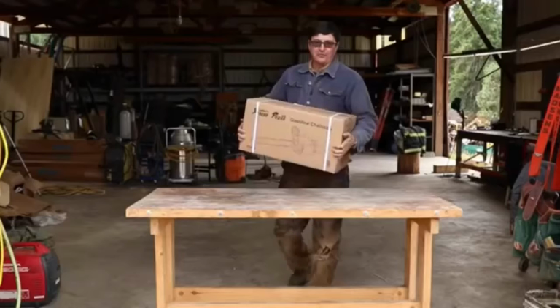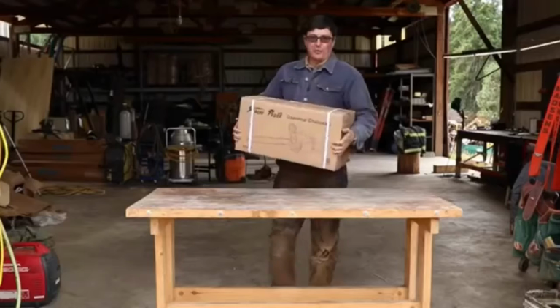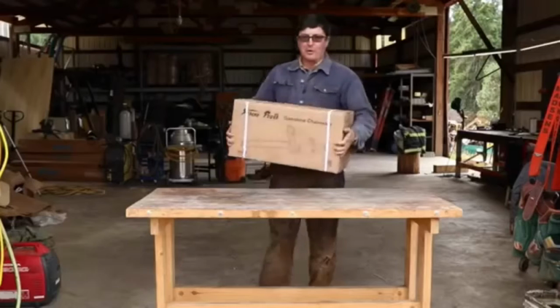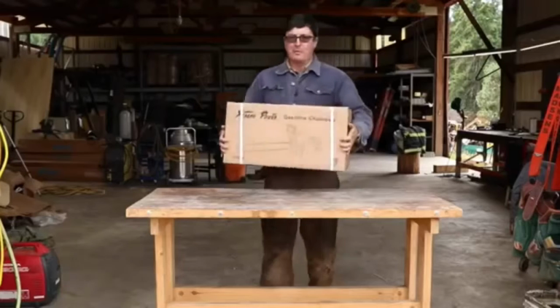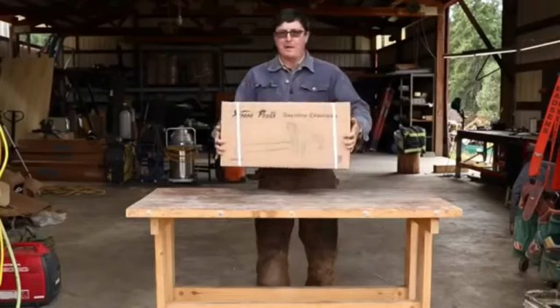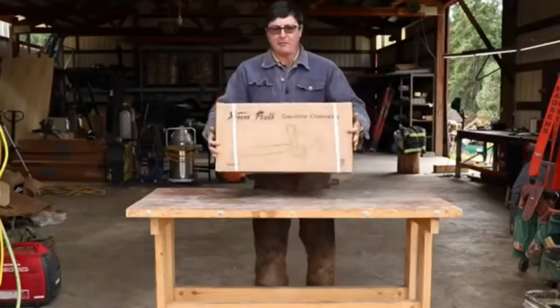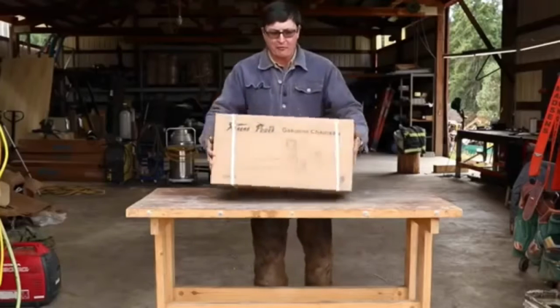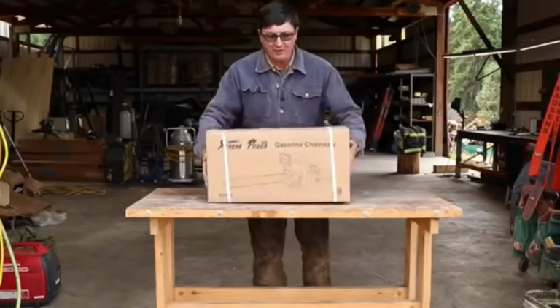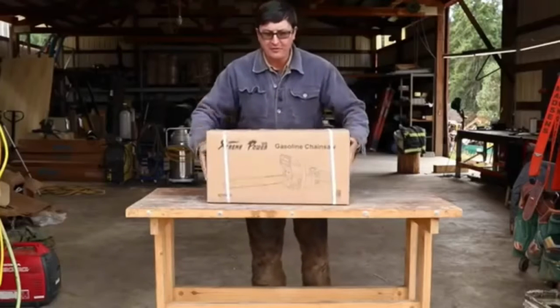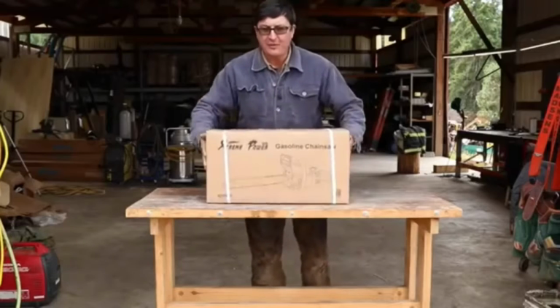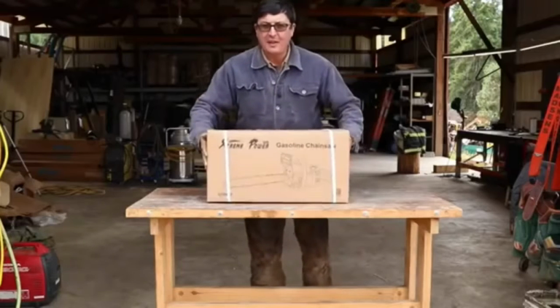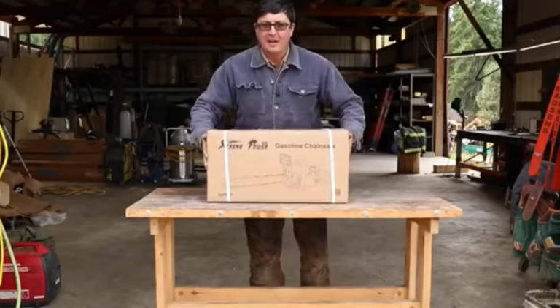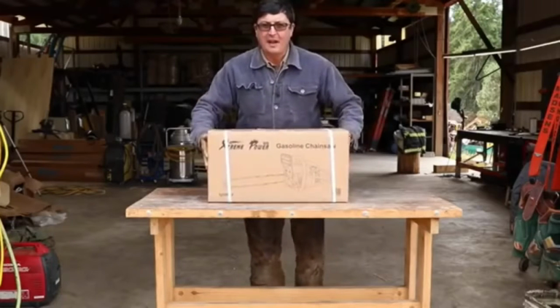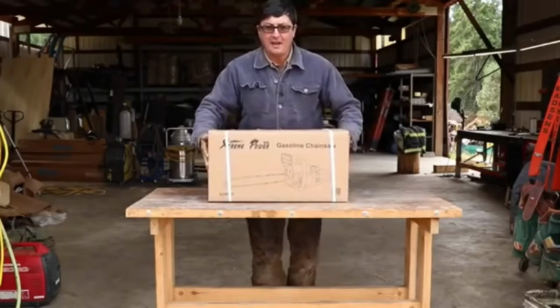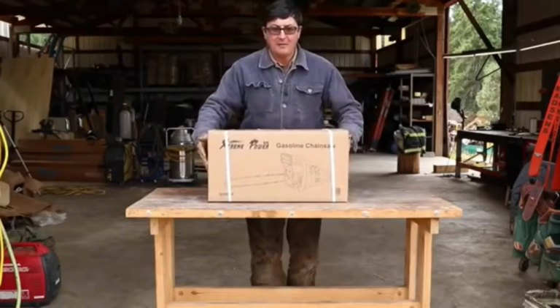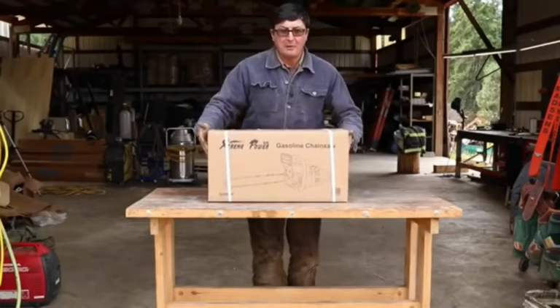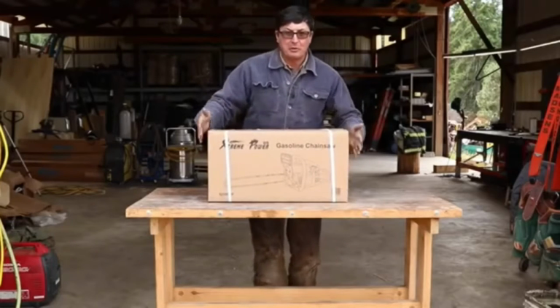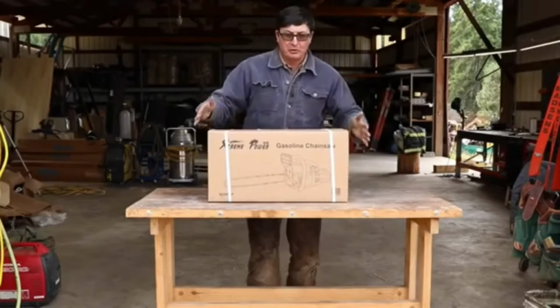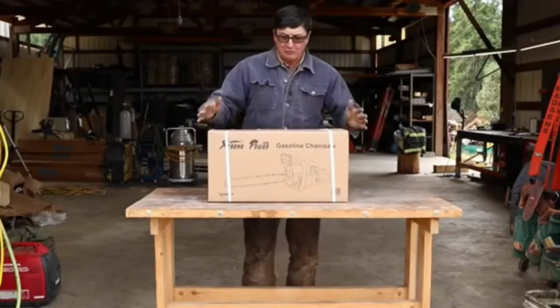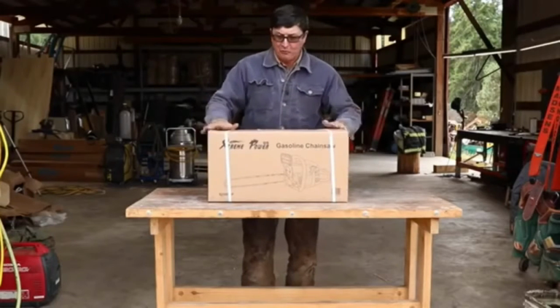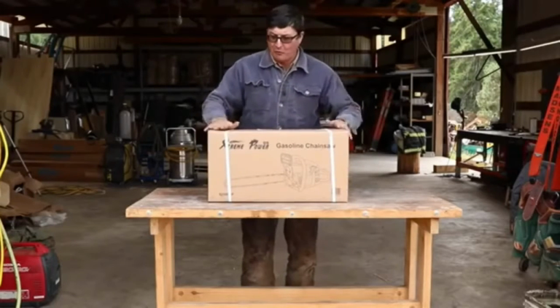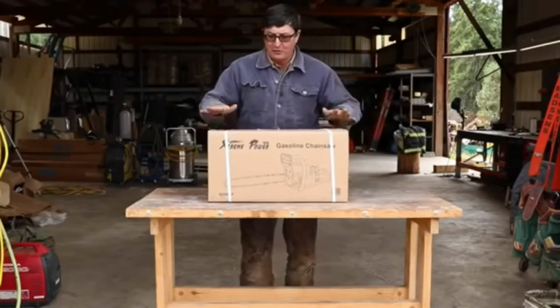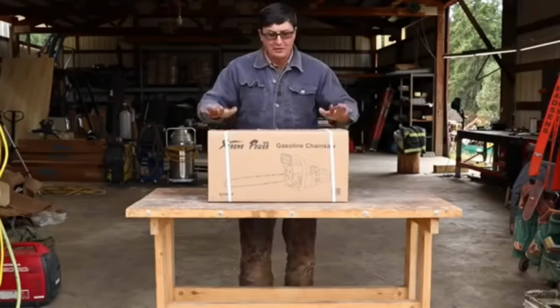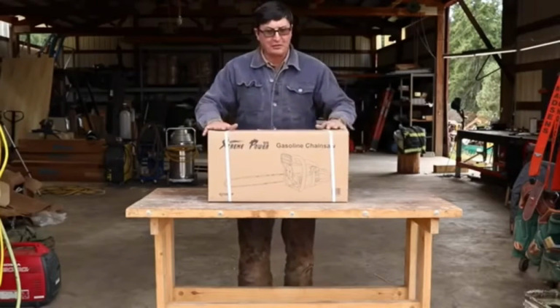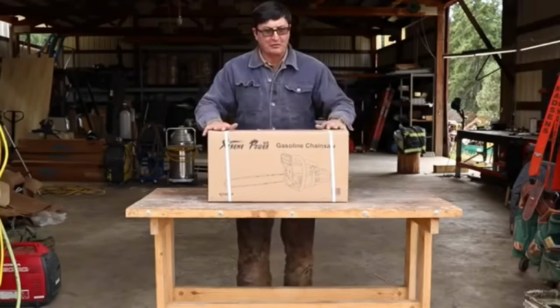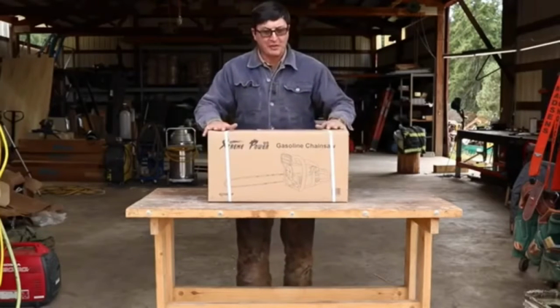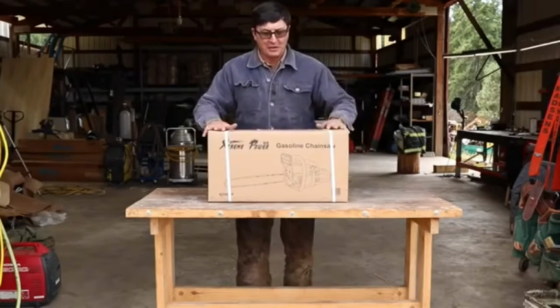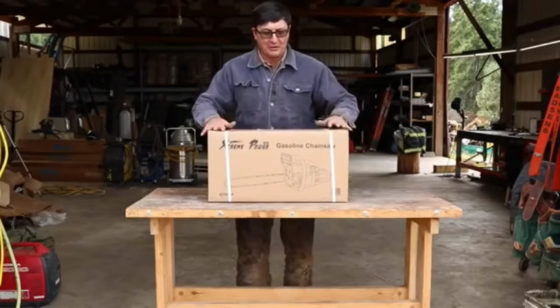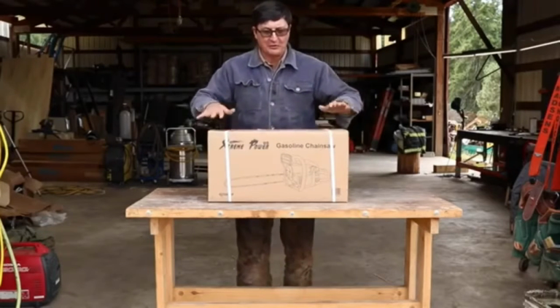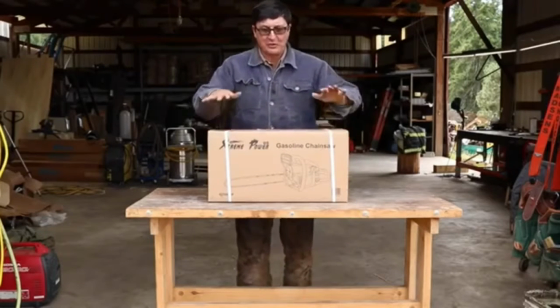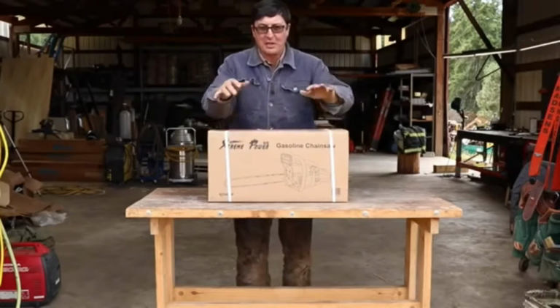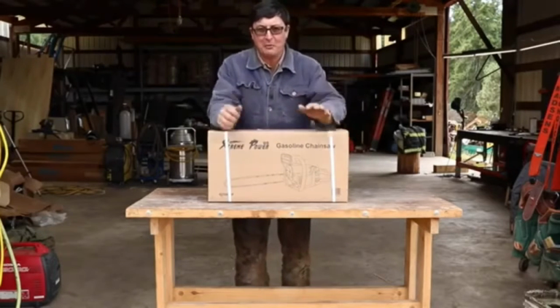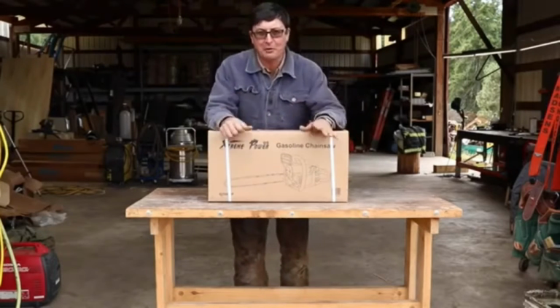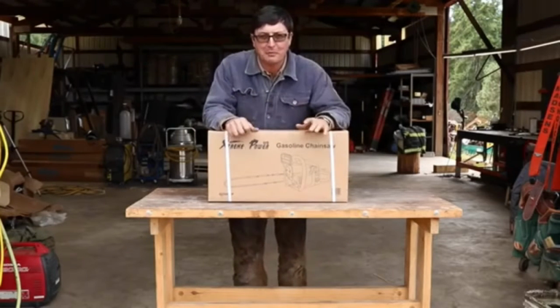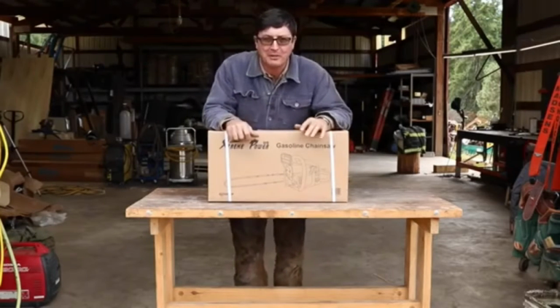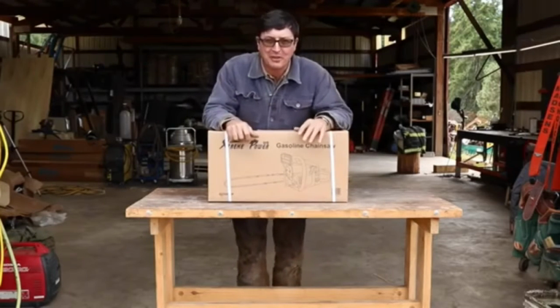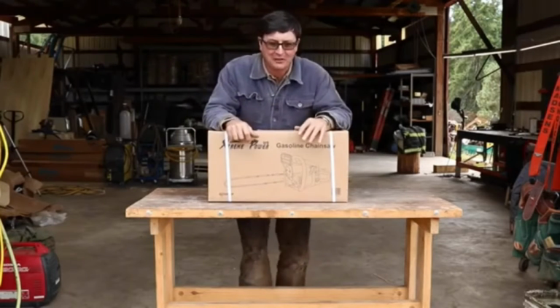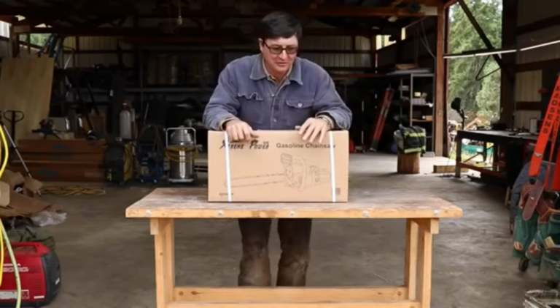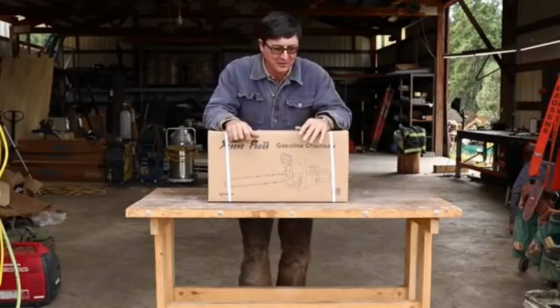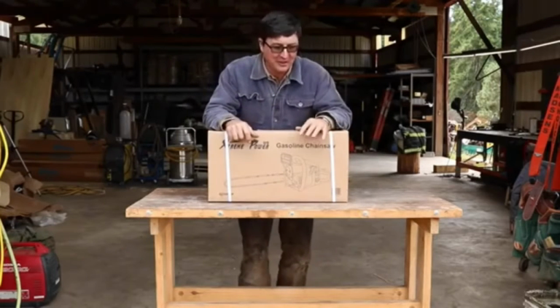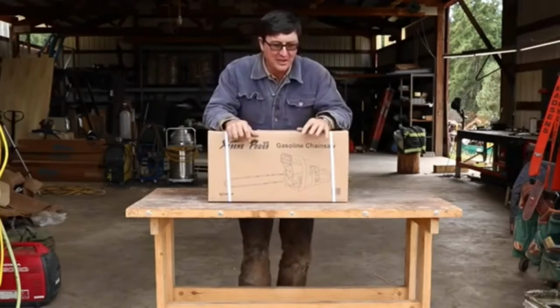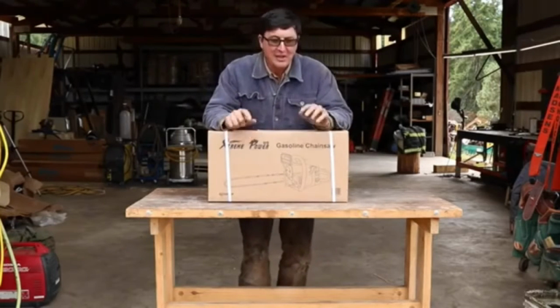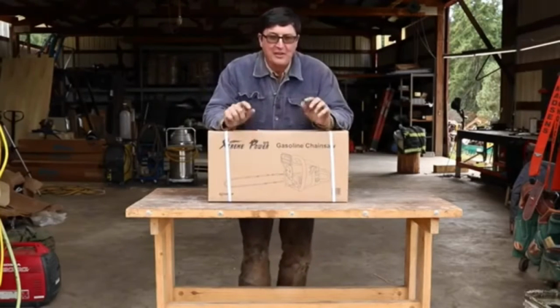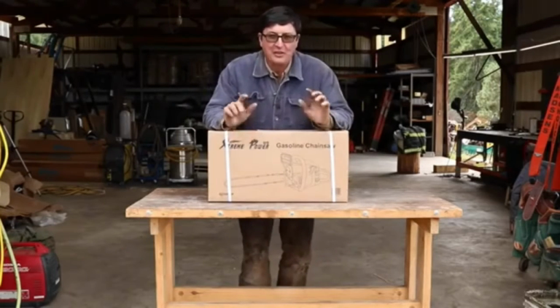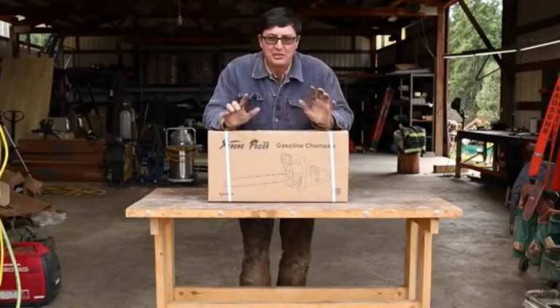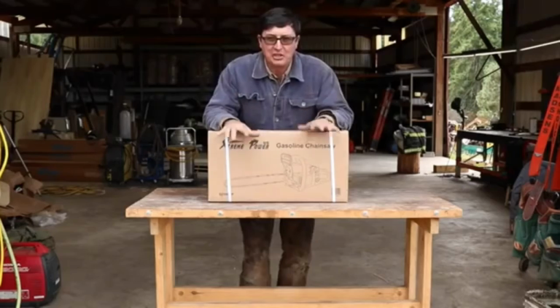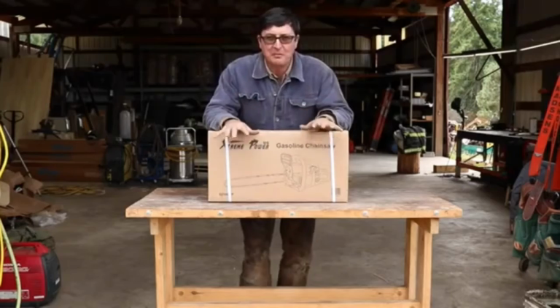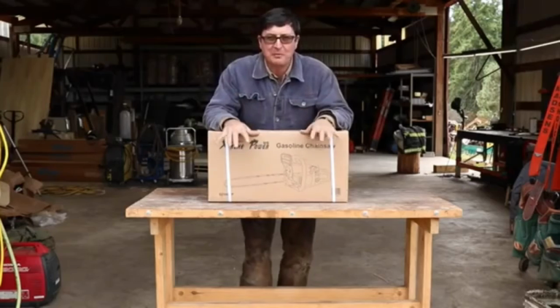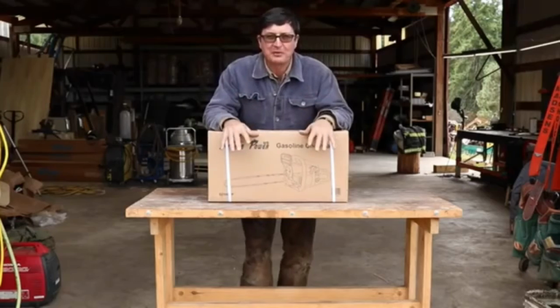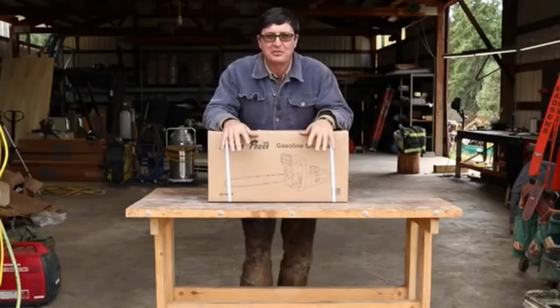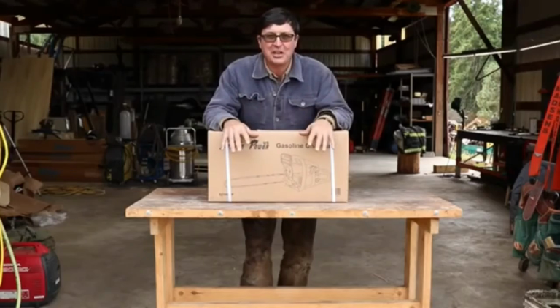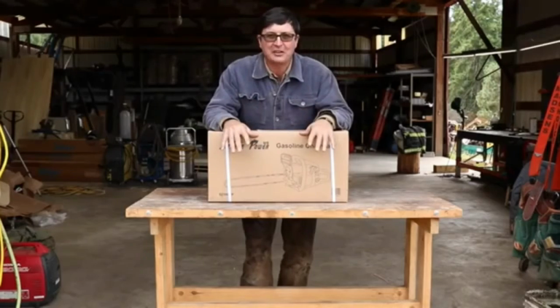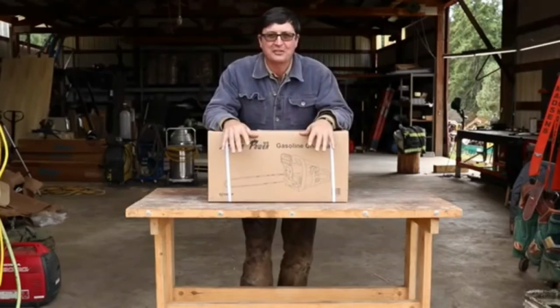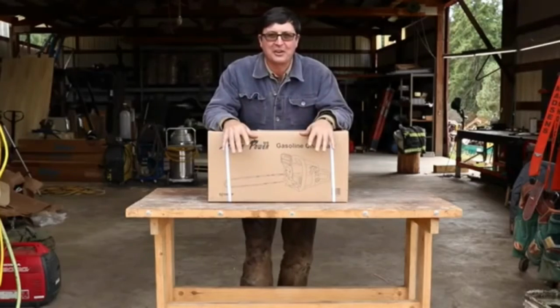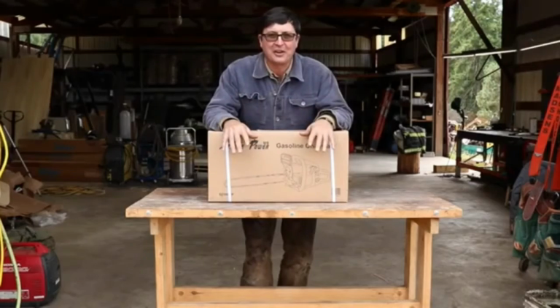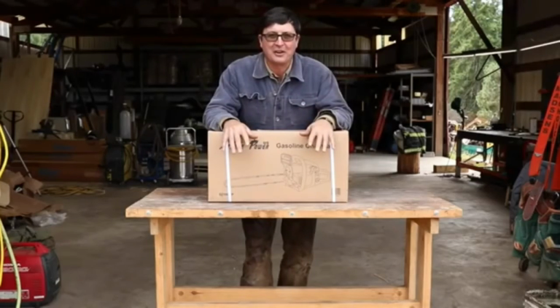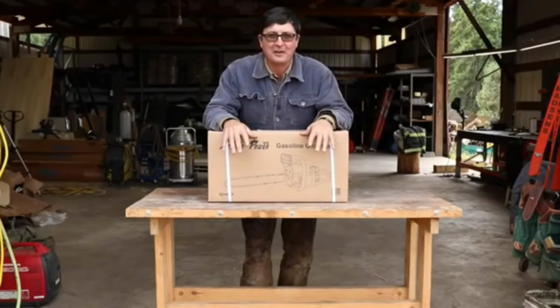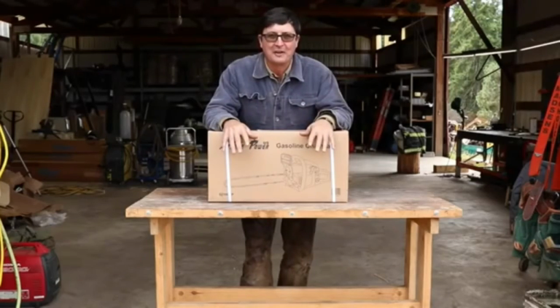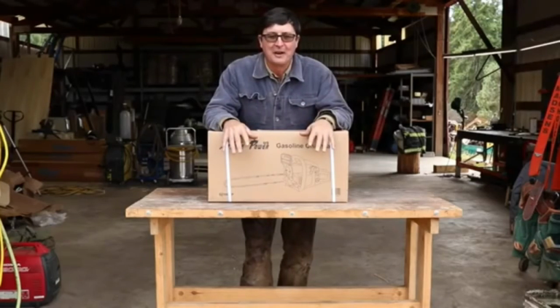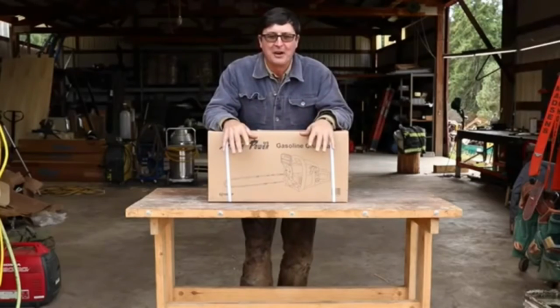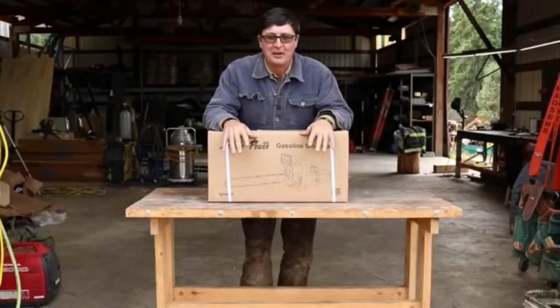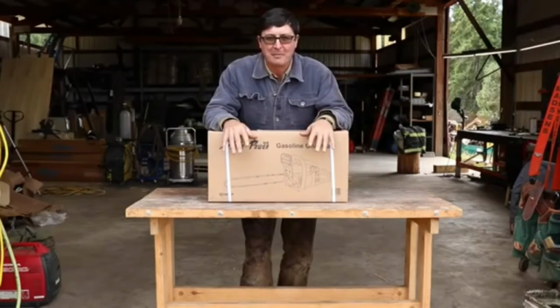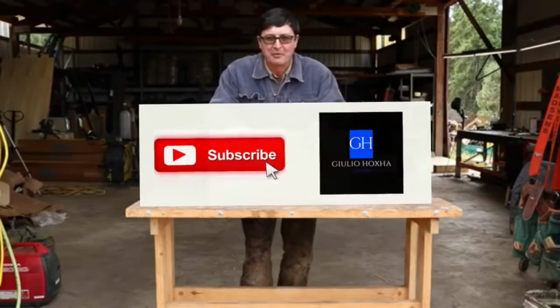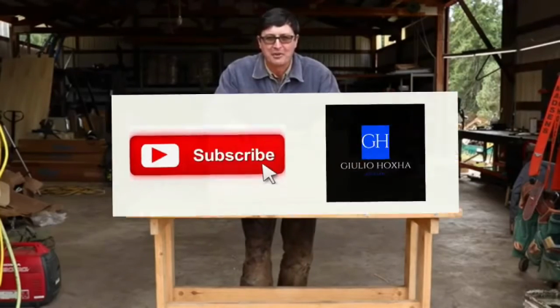Welcome back friends. I have been looking forward to this video. Today we're going to be testing the cheapest chainsaw on Amazon.